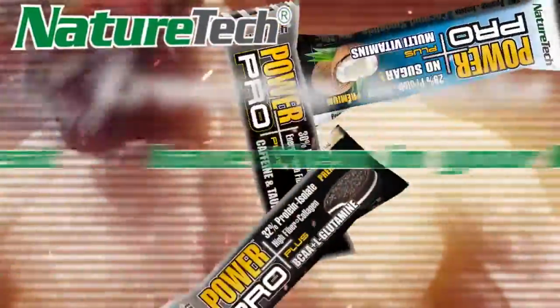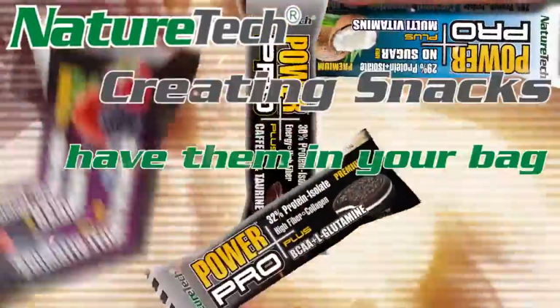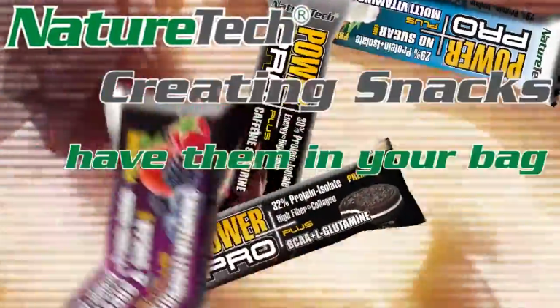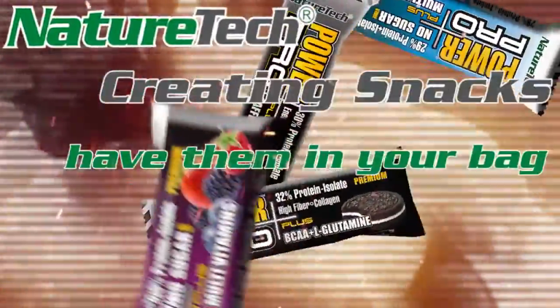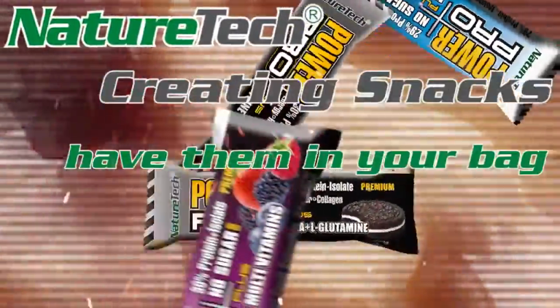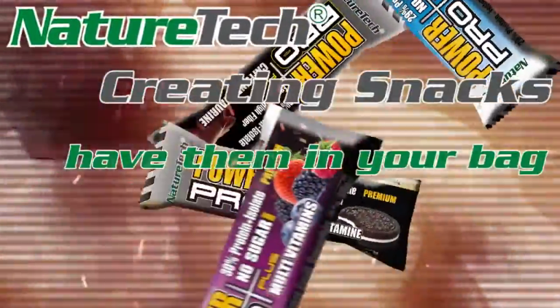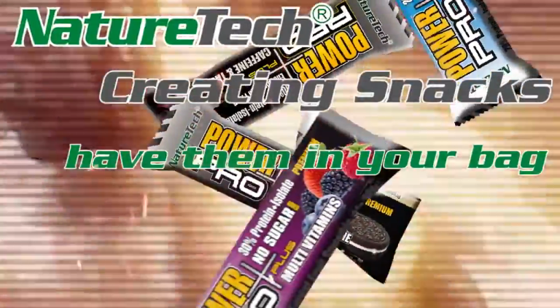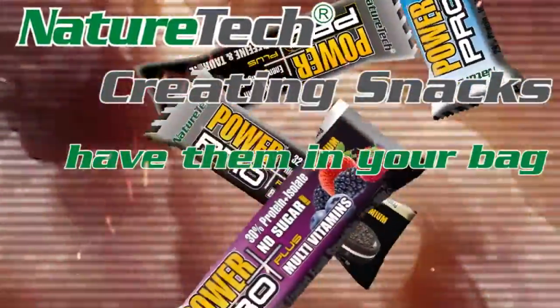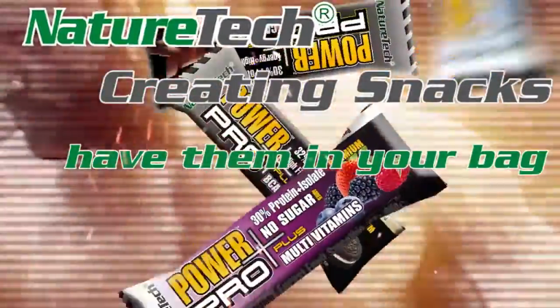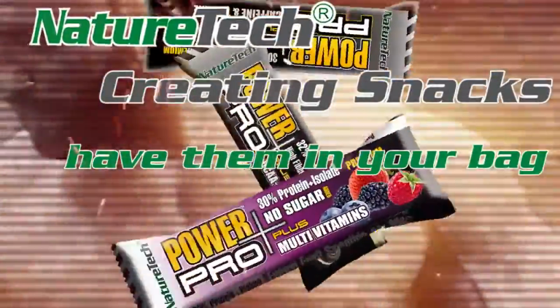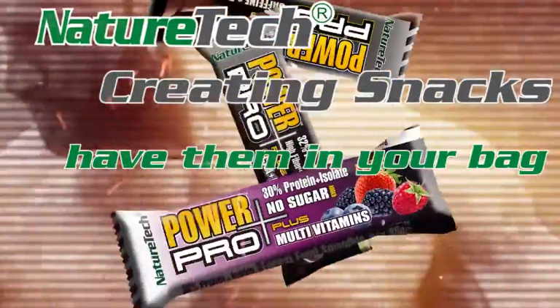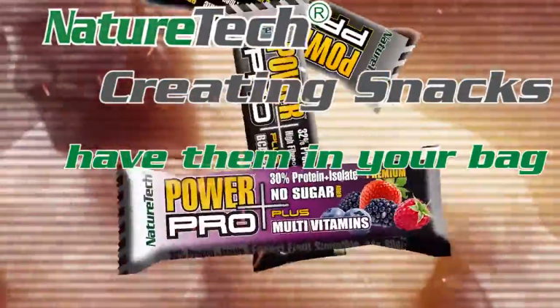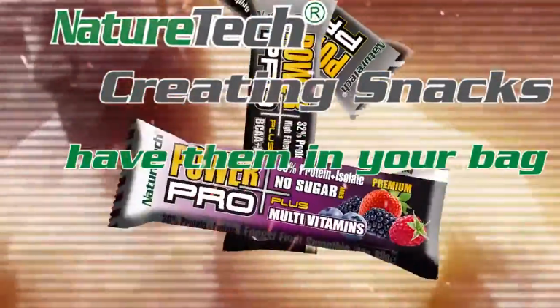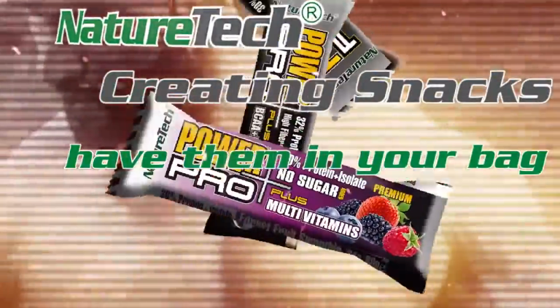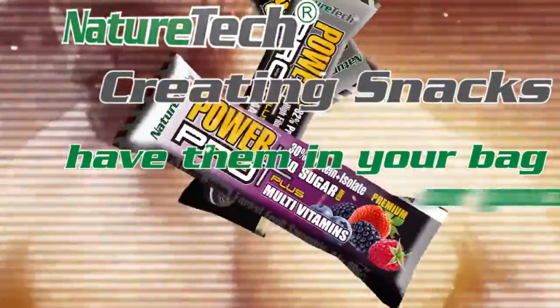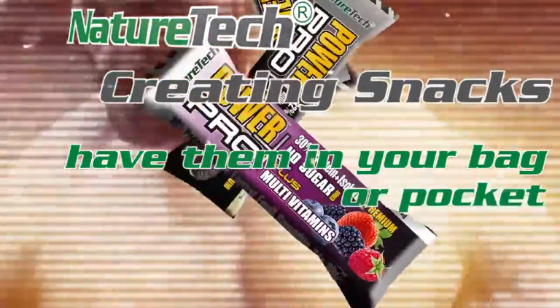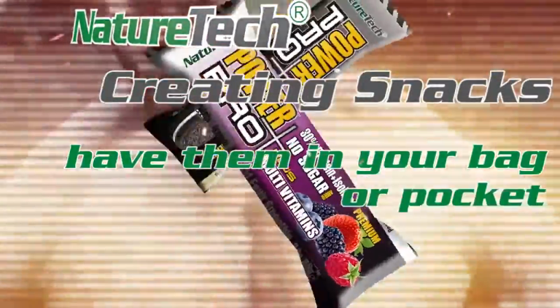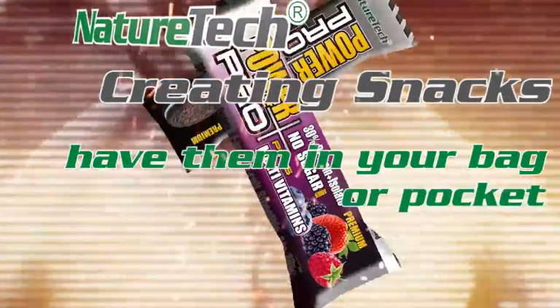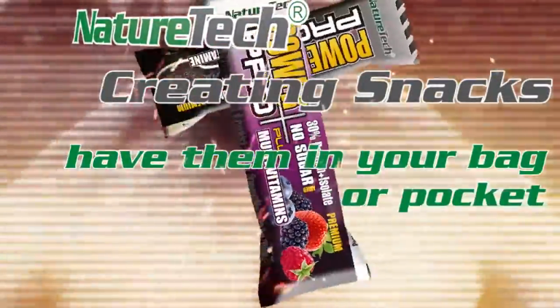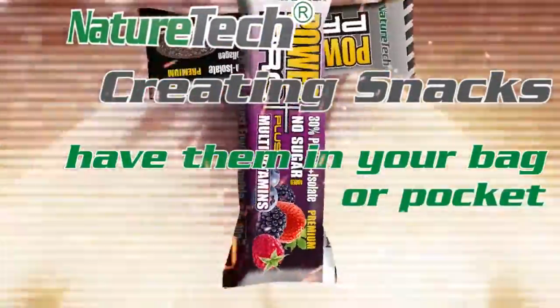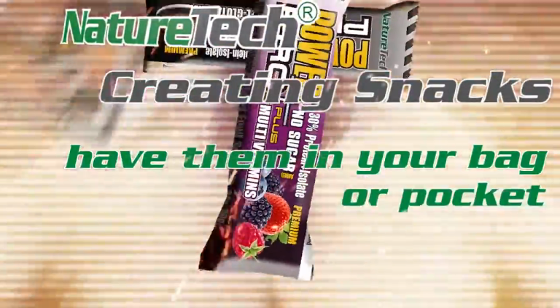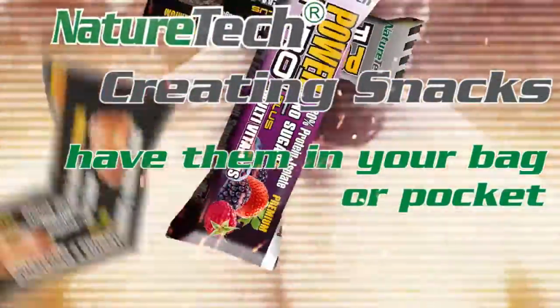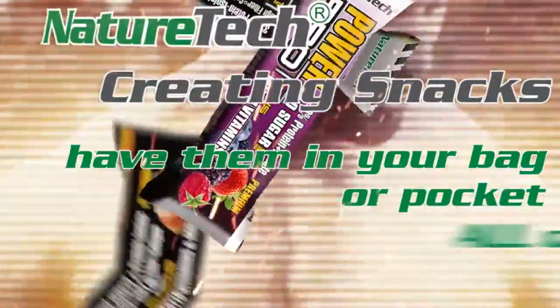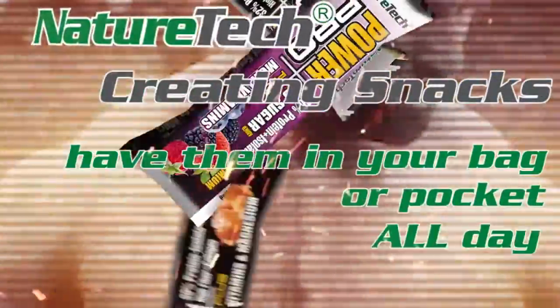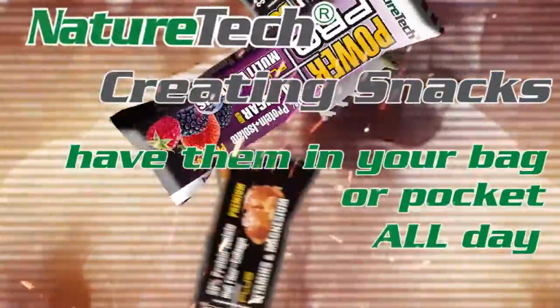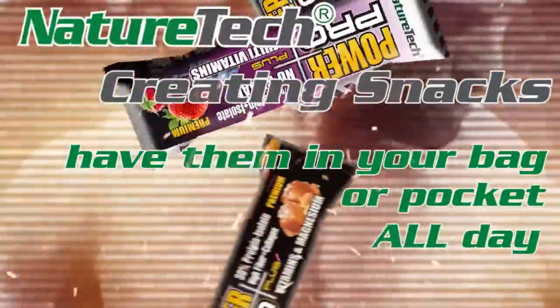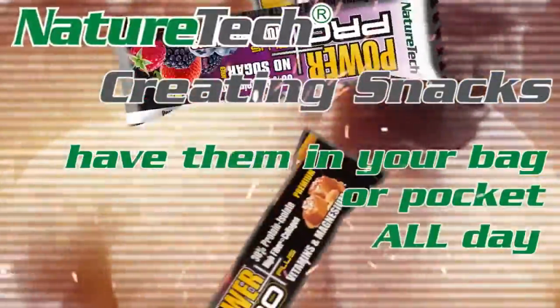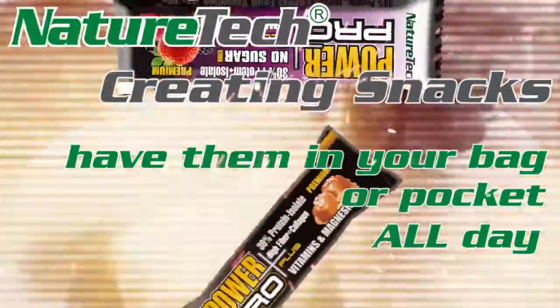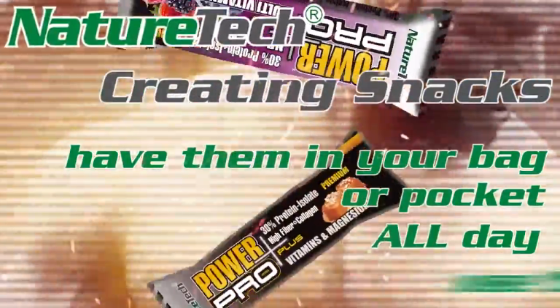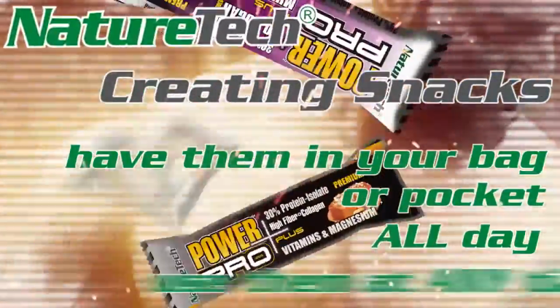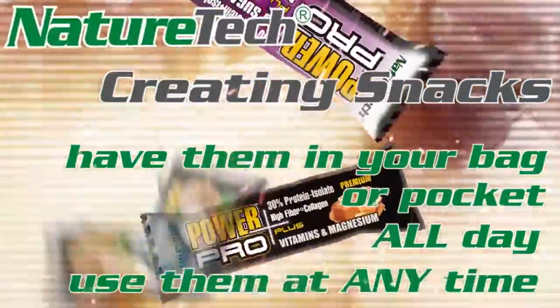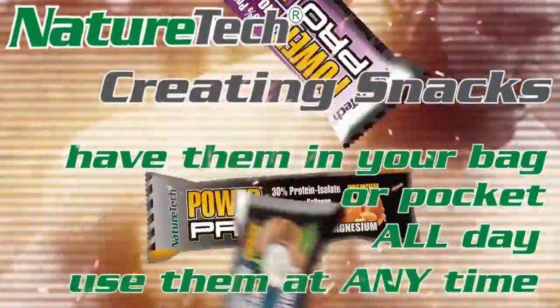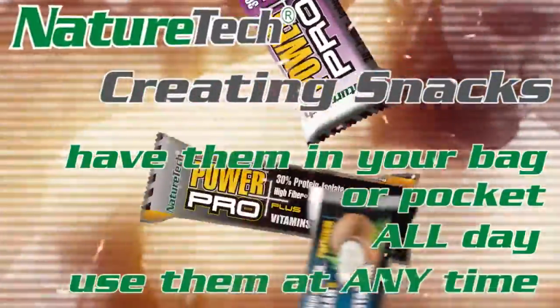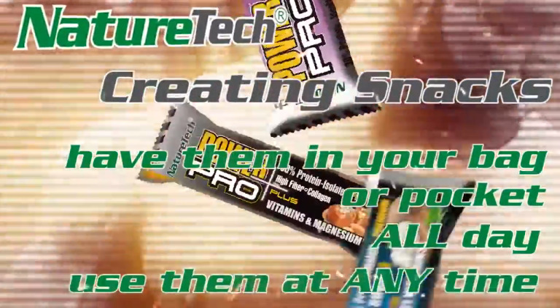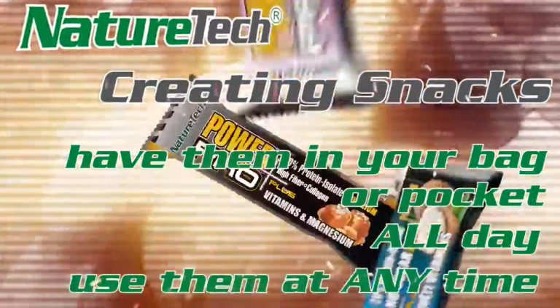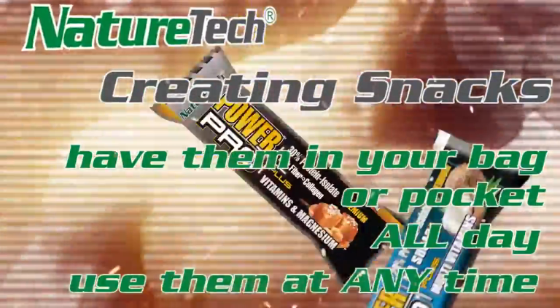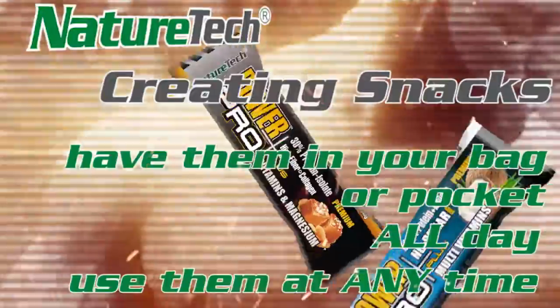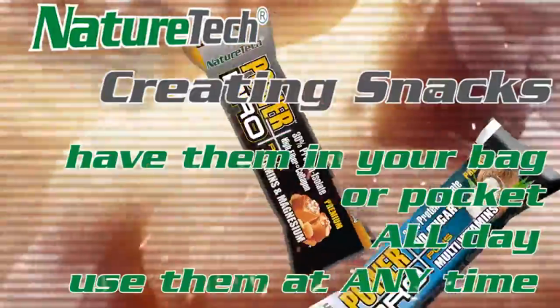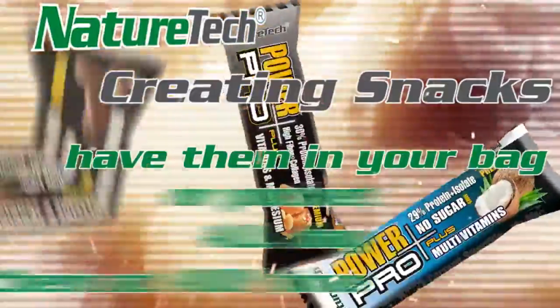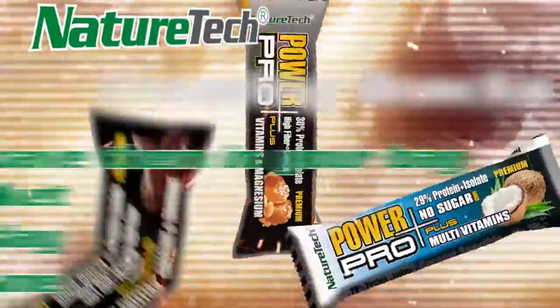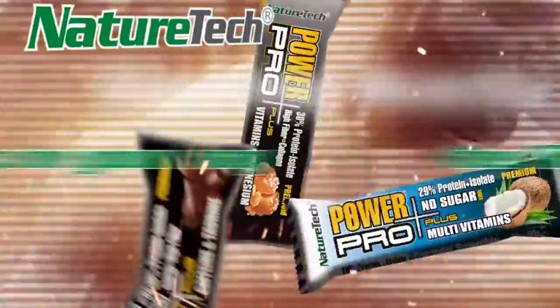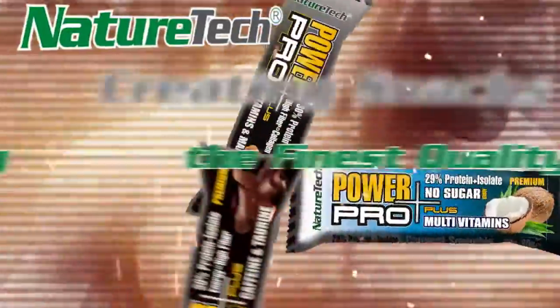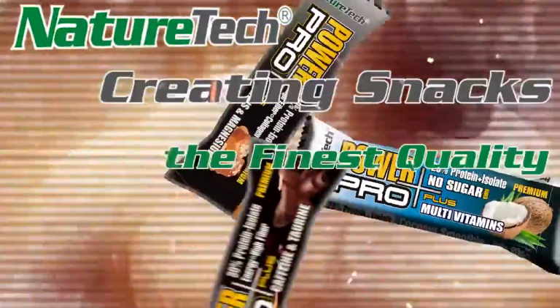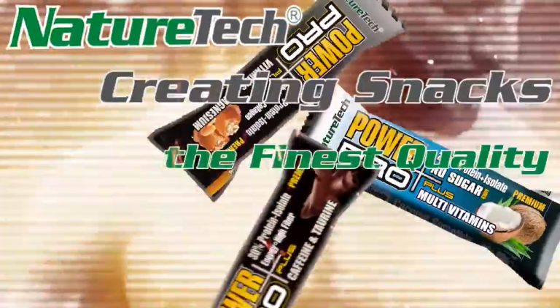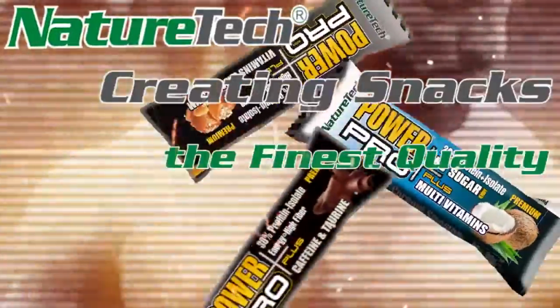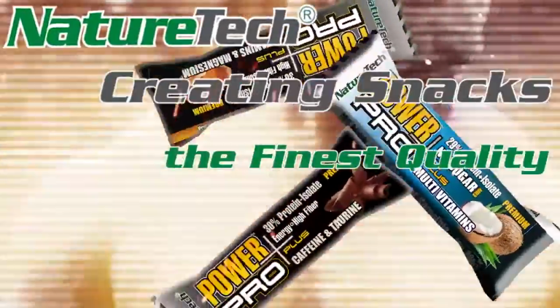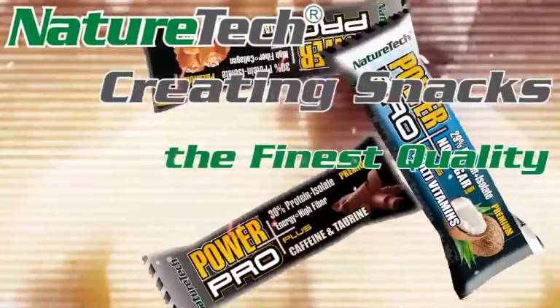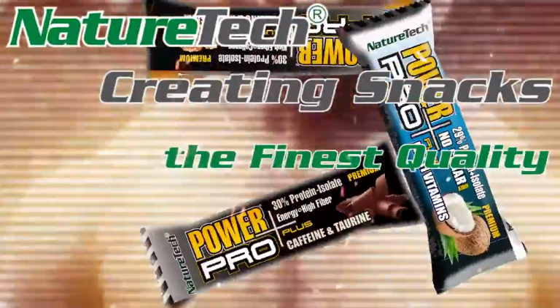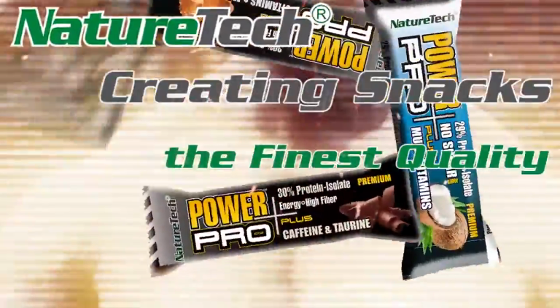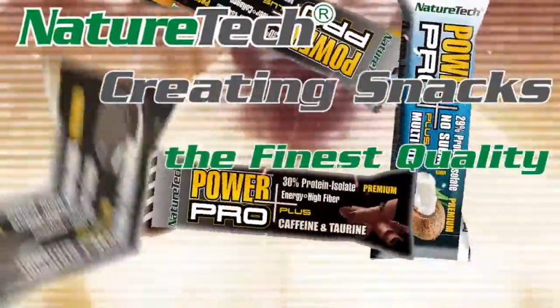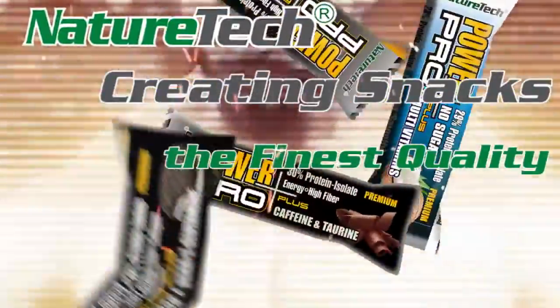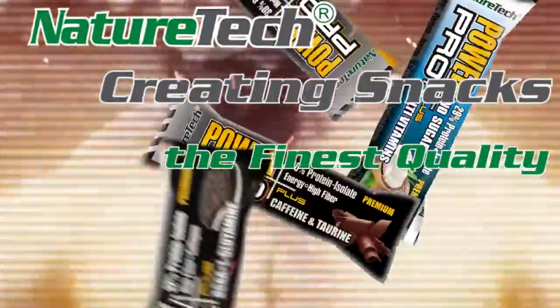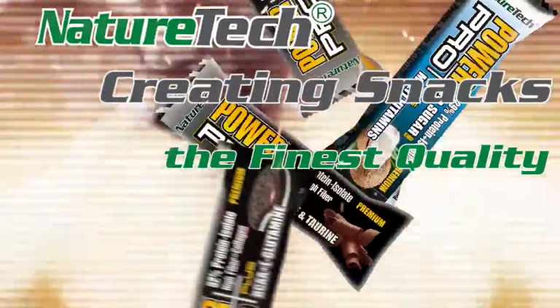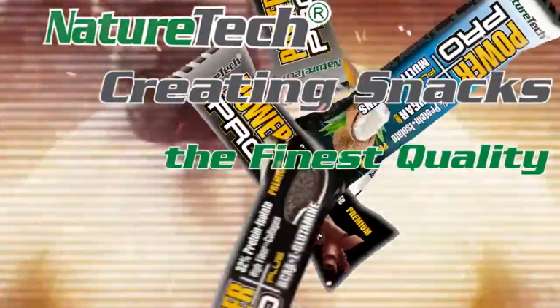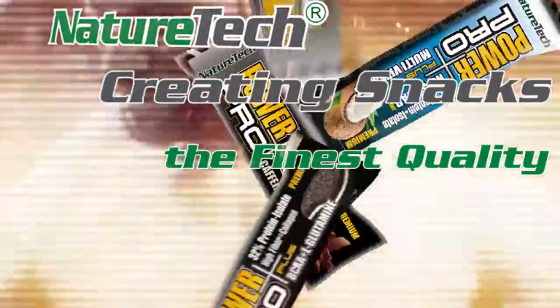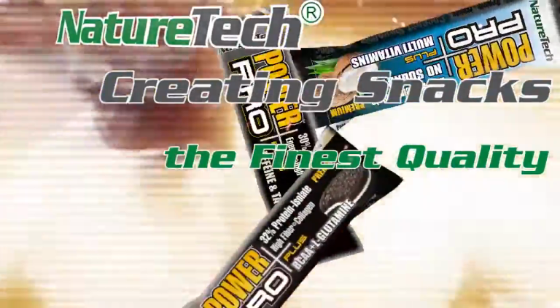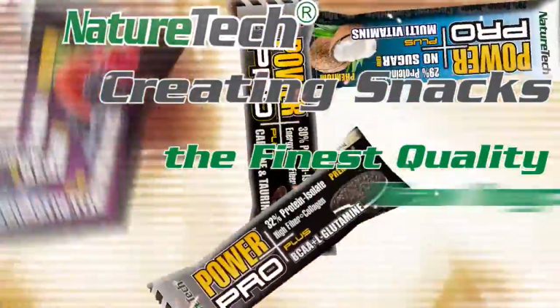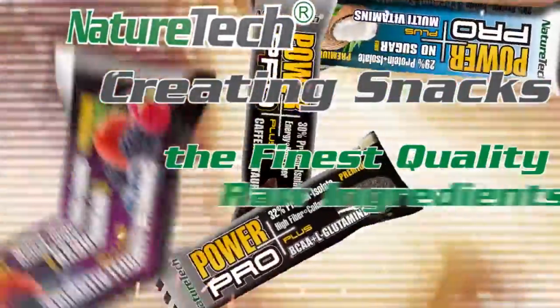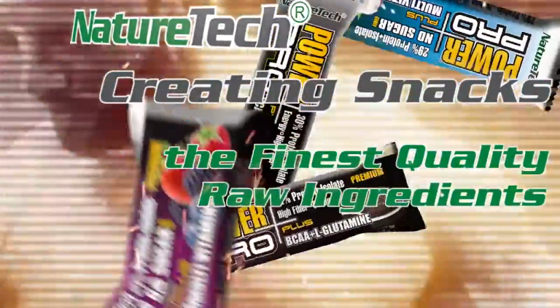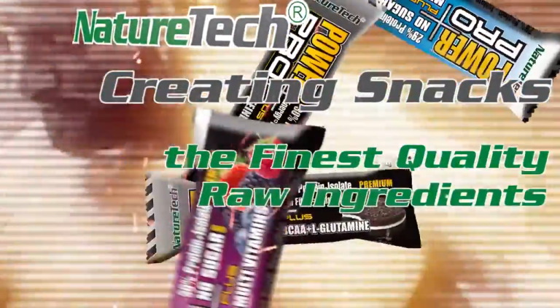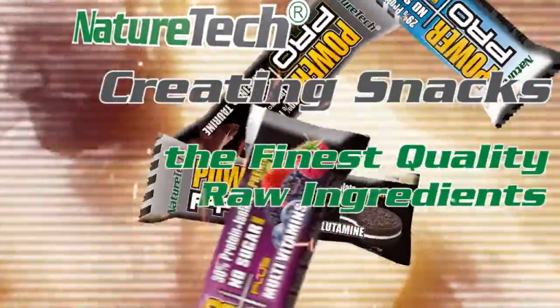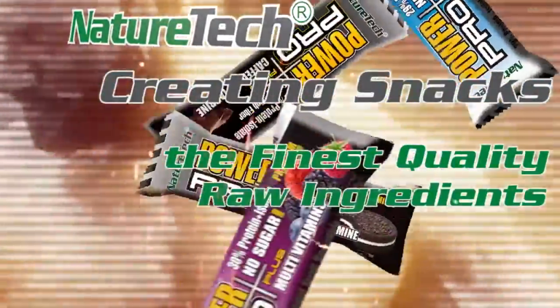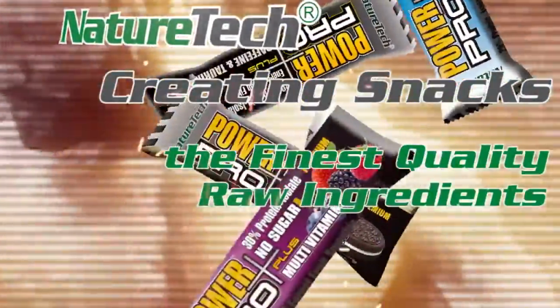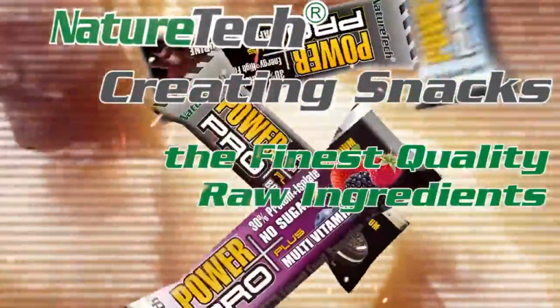Have them in your bag or pocket all day, use them at any time. The finest quality, raw ingredients.